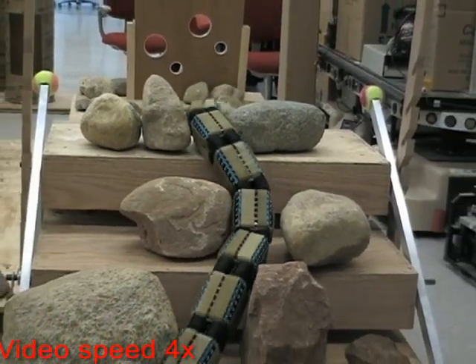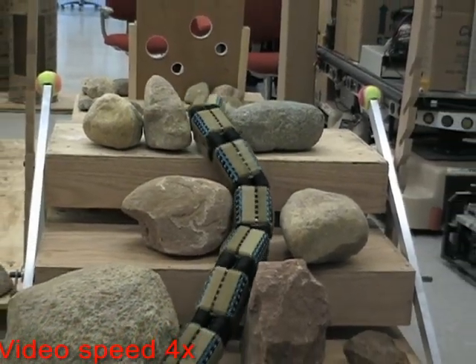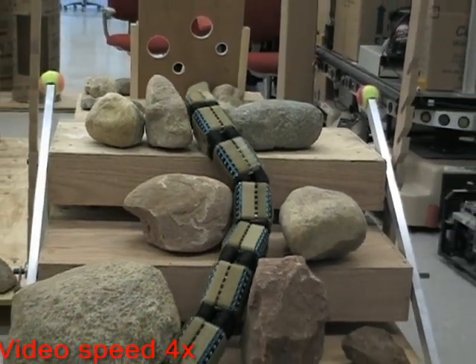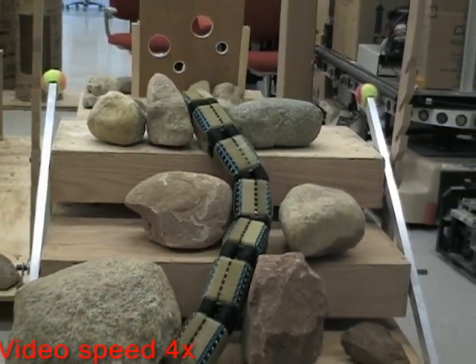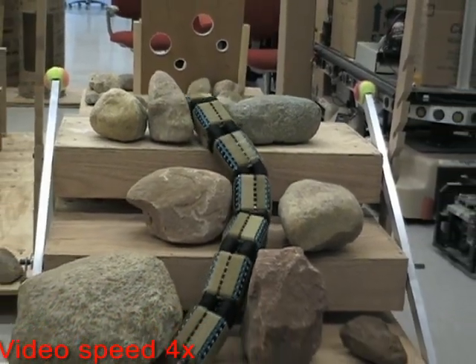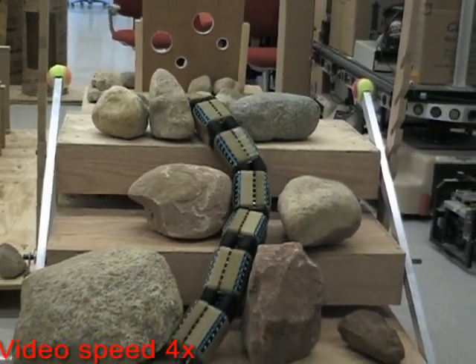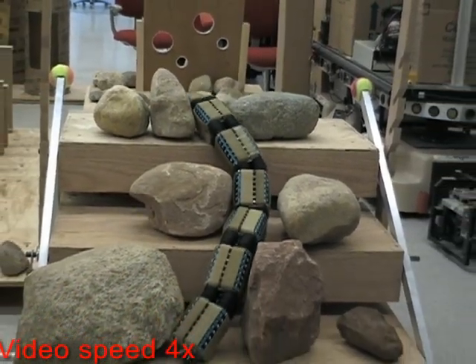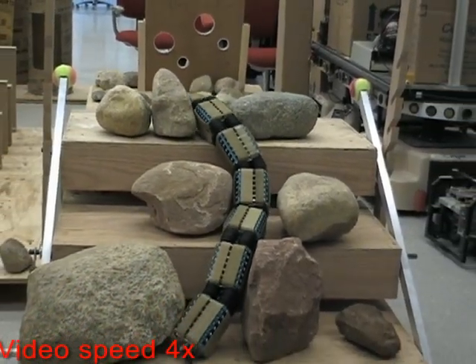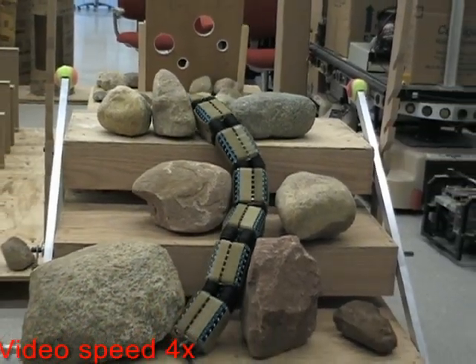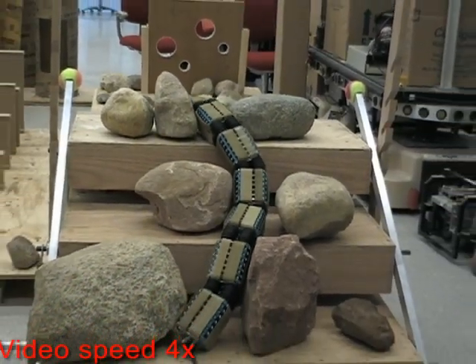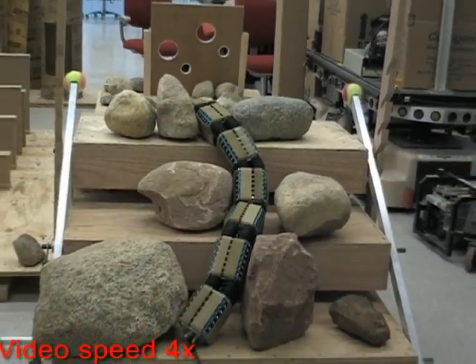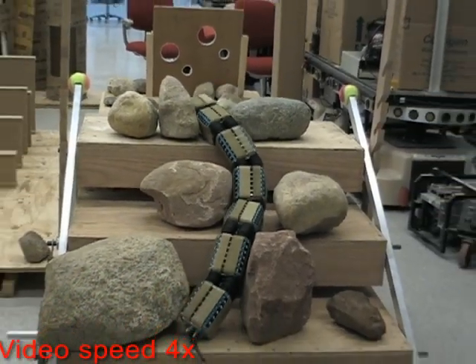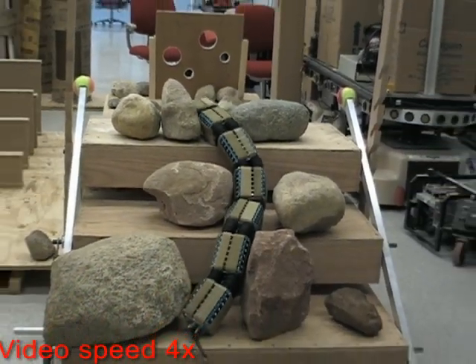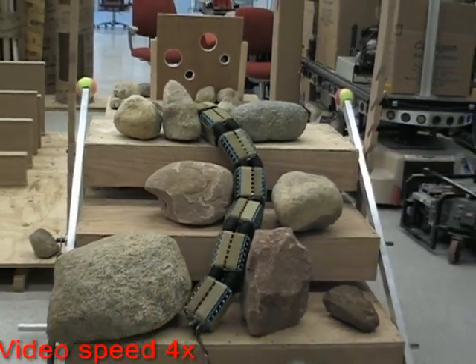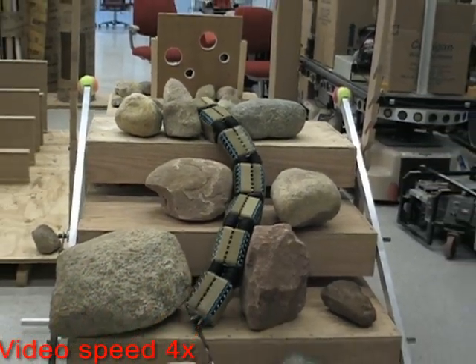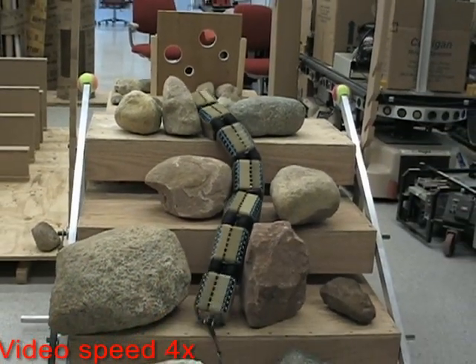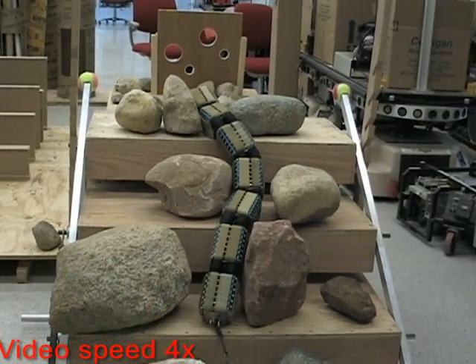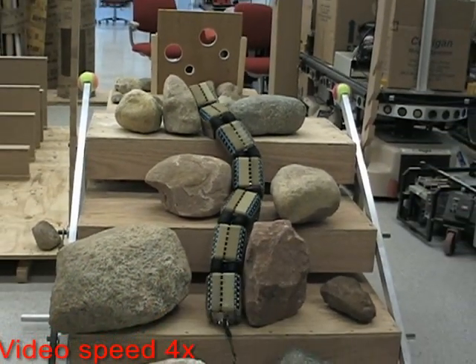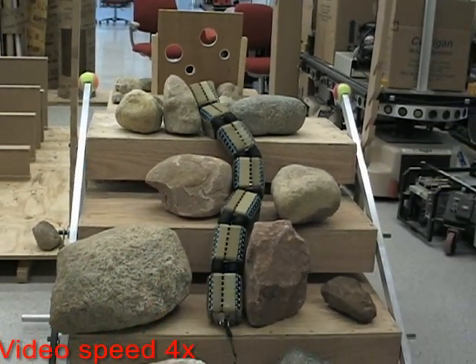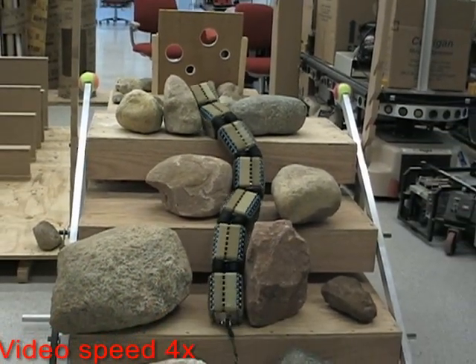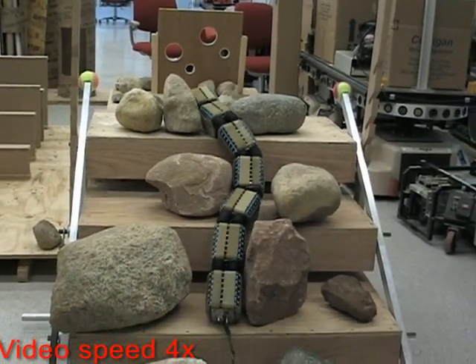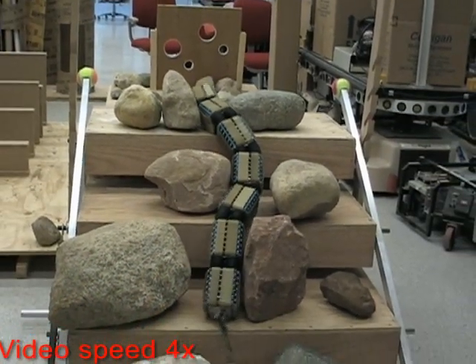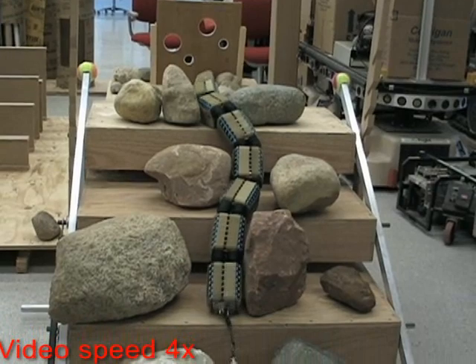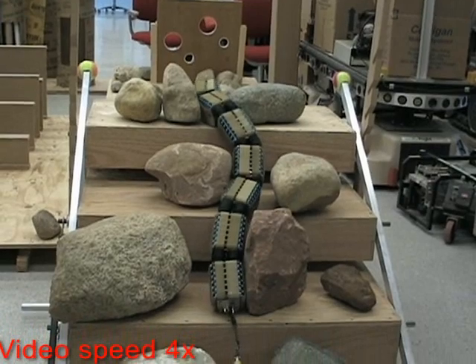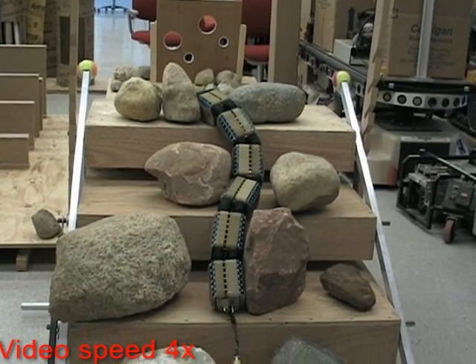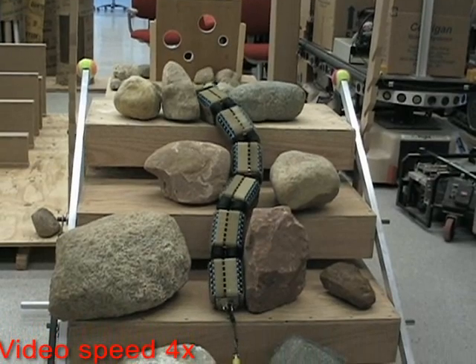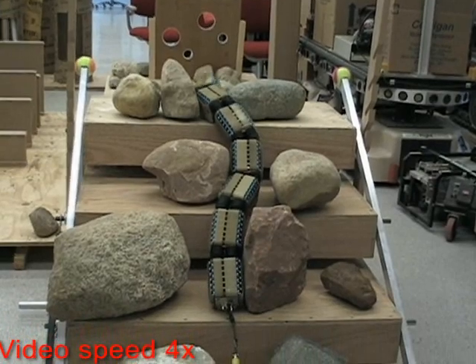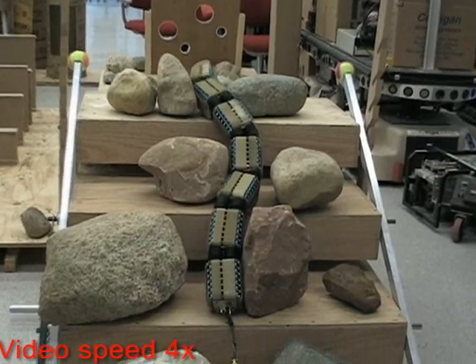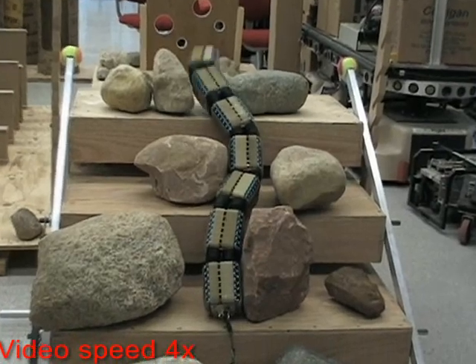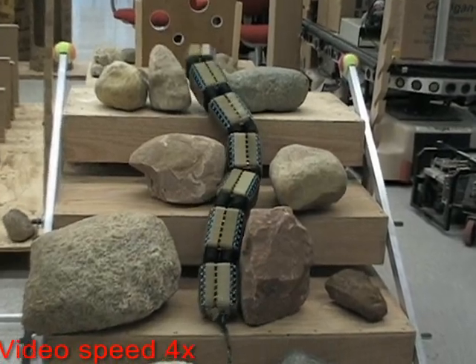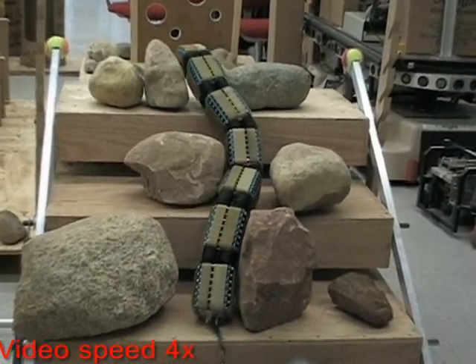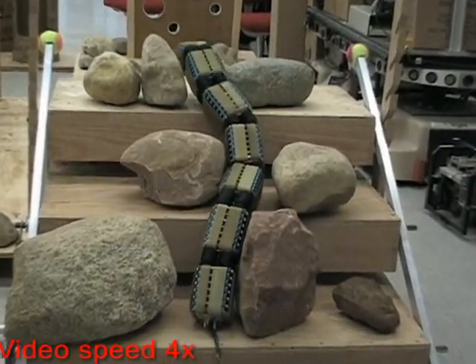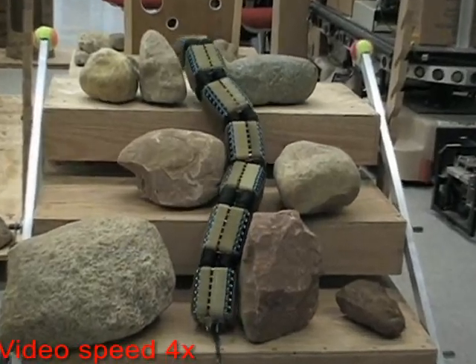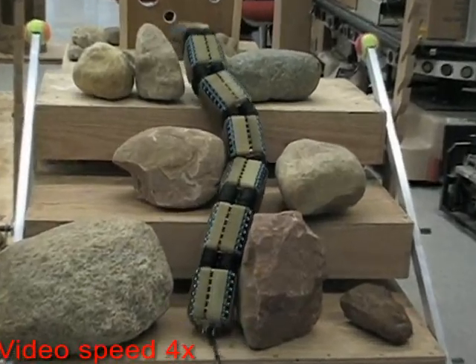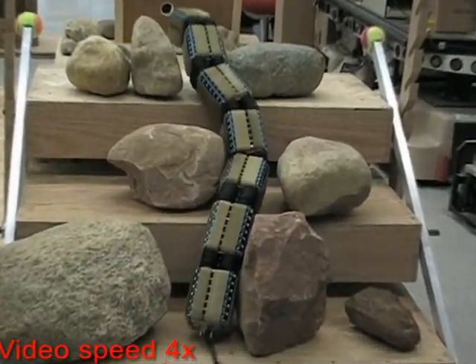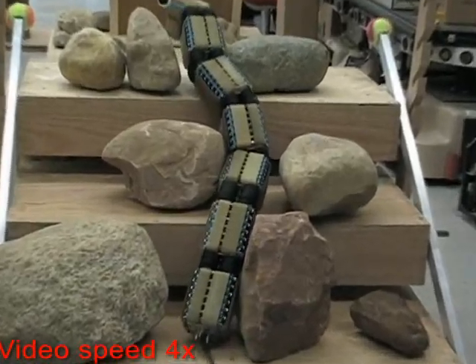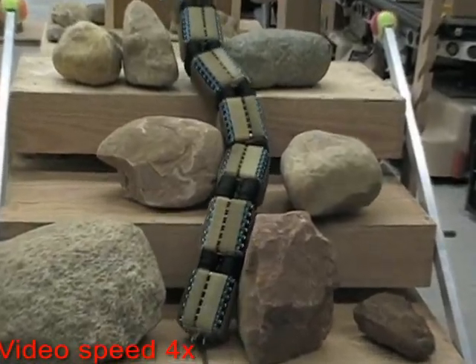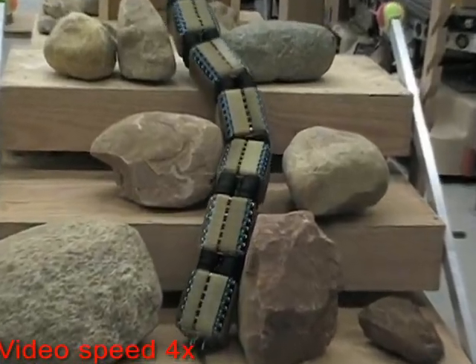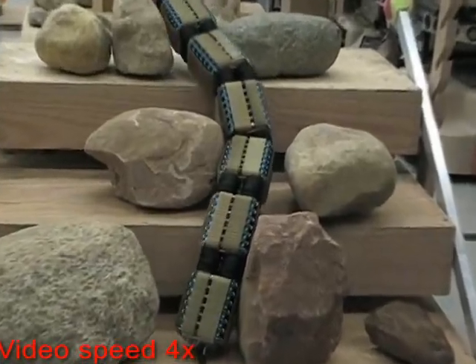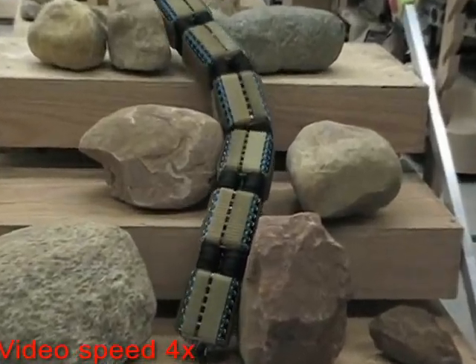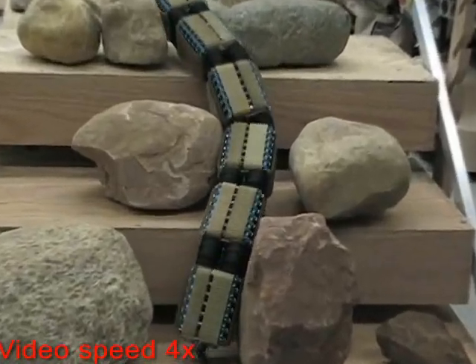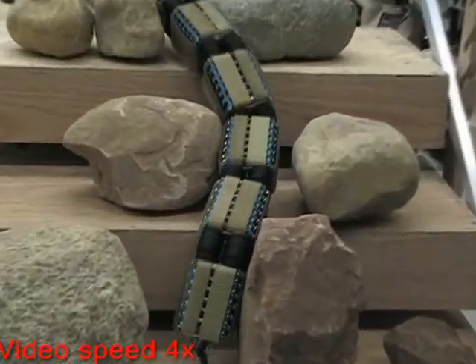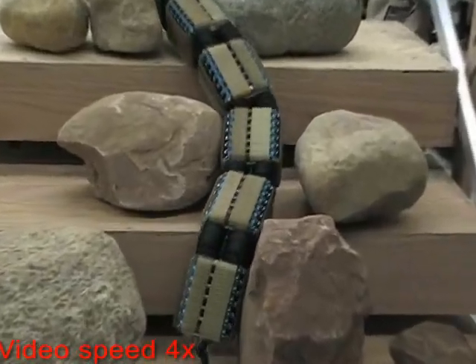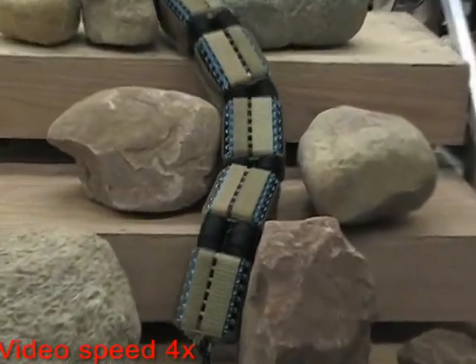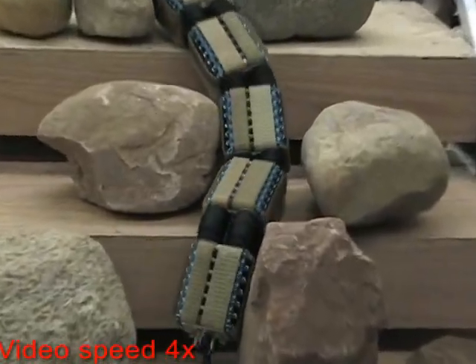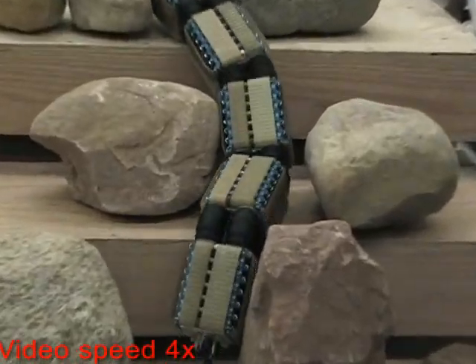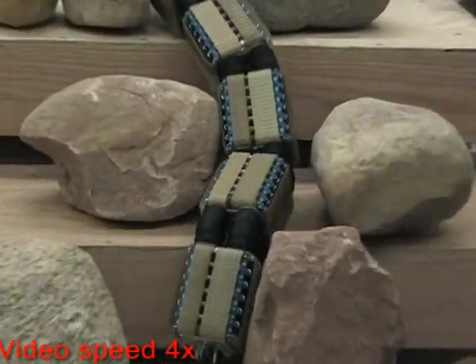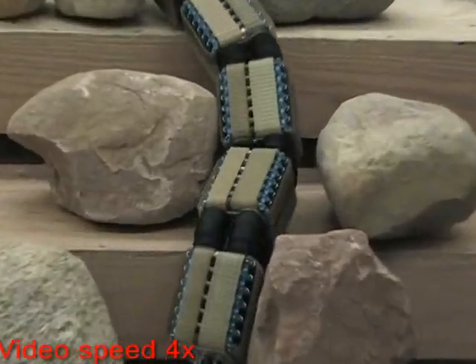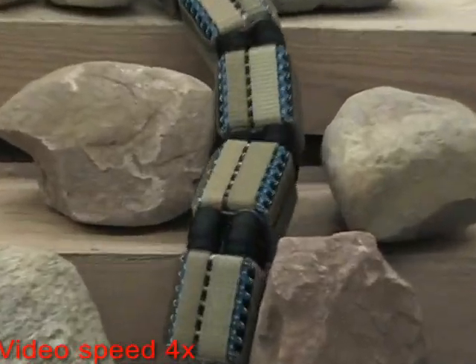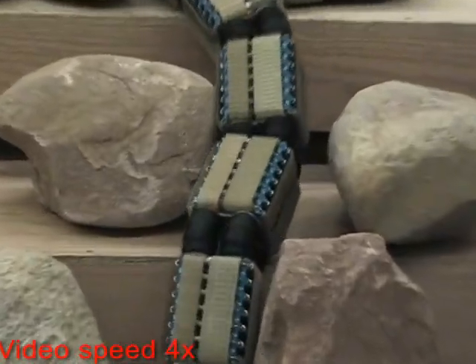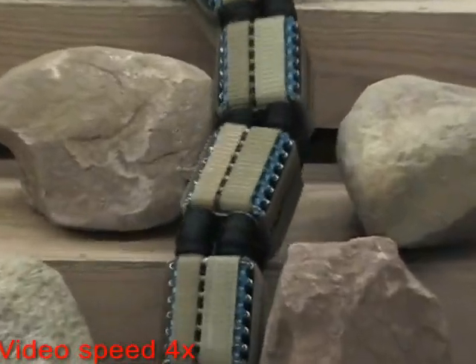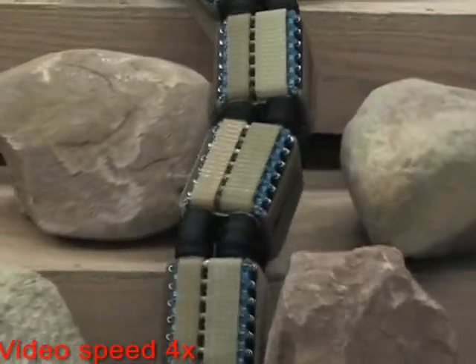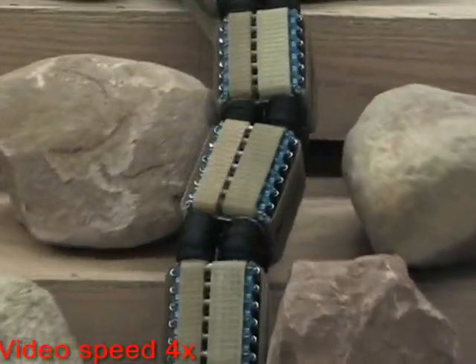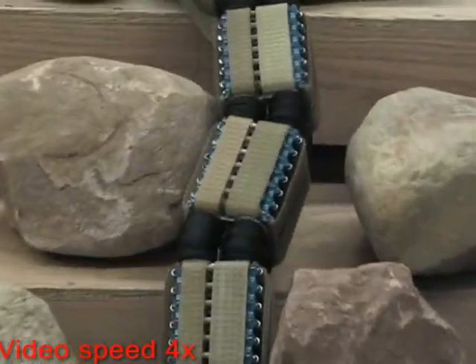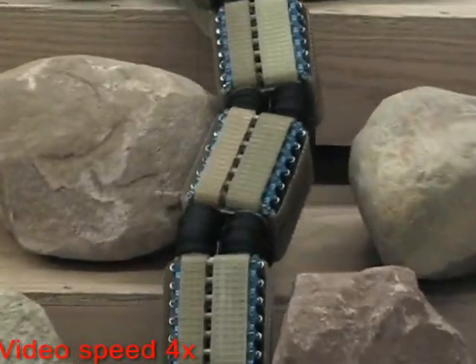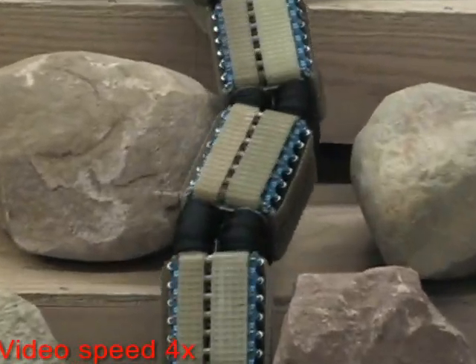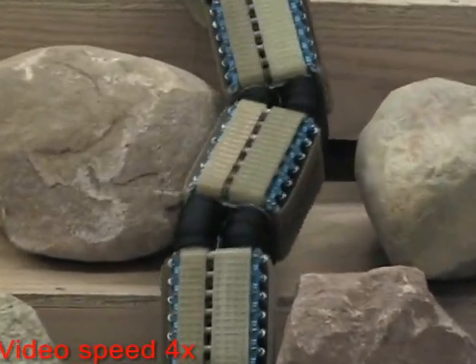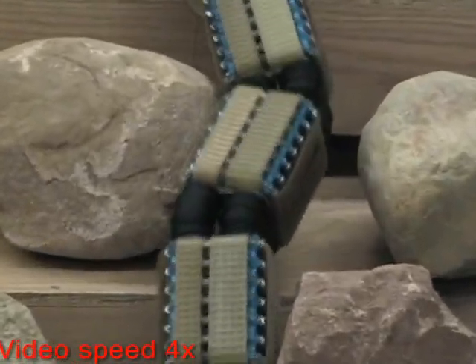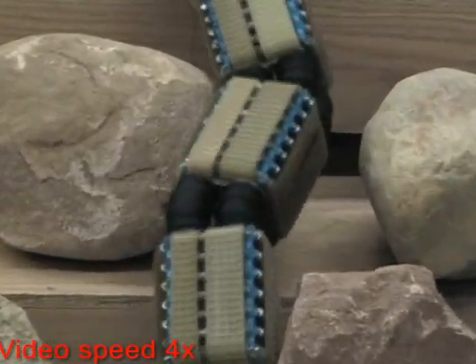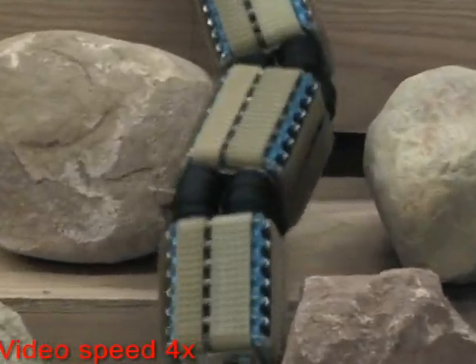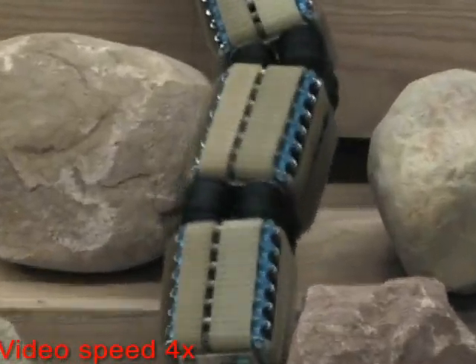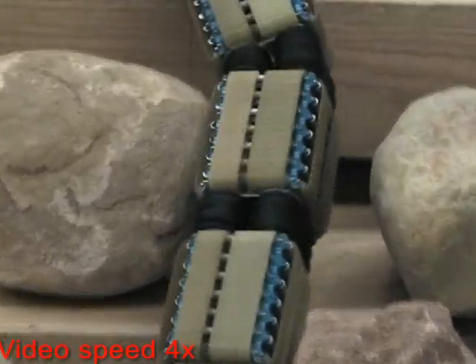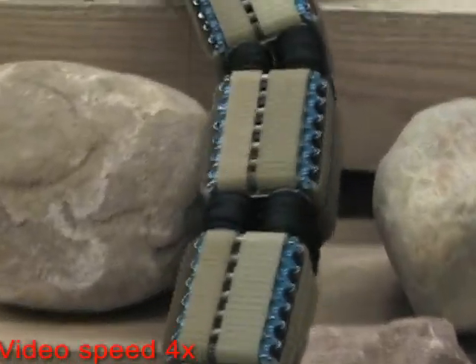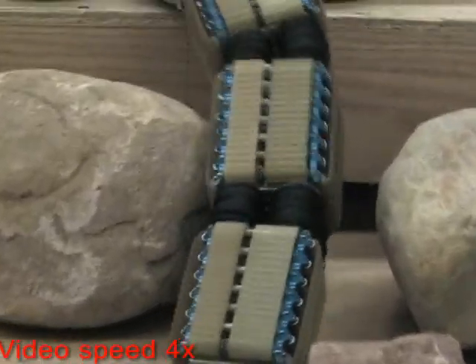Moving tracks on all 4 sides help assure that wherever the OT-4 is in contact with the environment, it is propelled forward rather than being hampered.